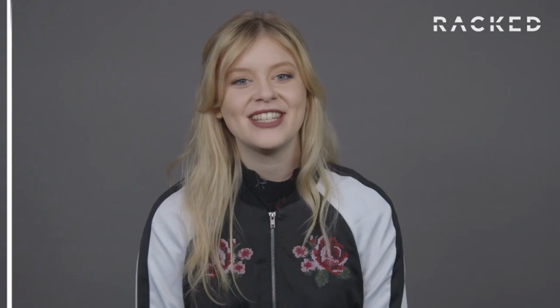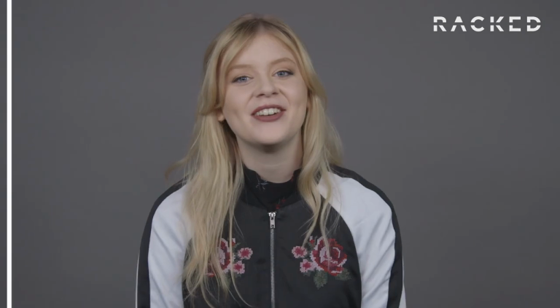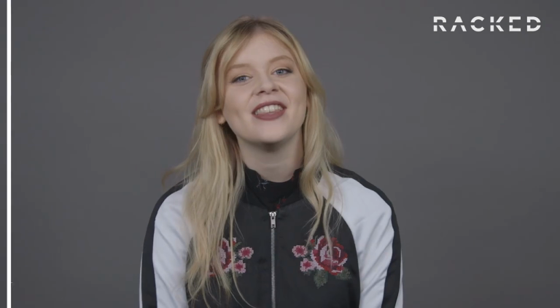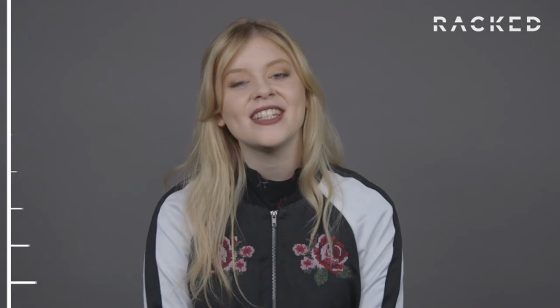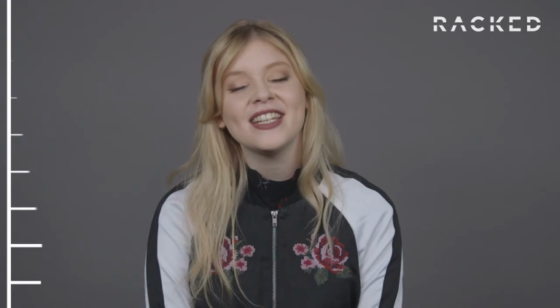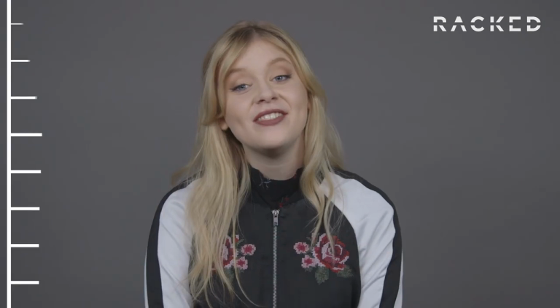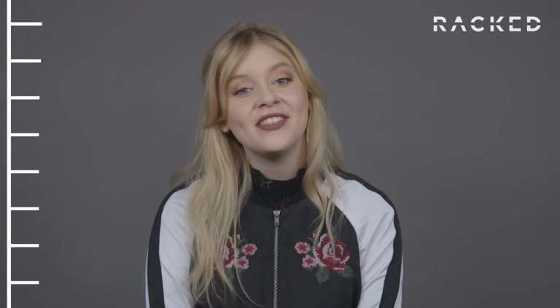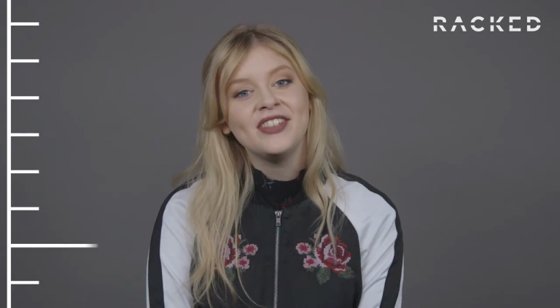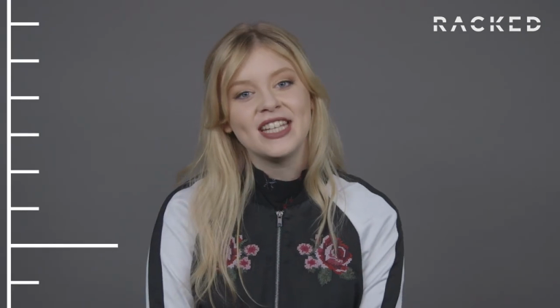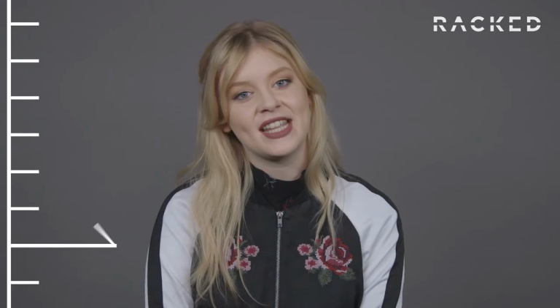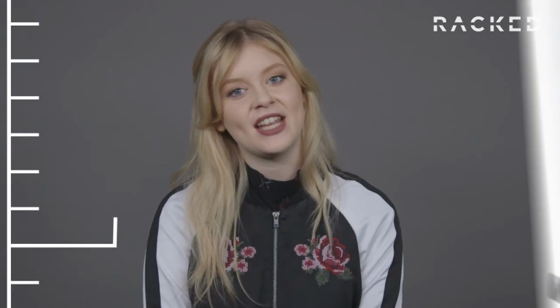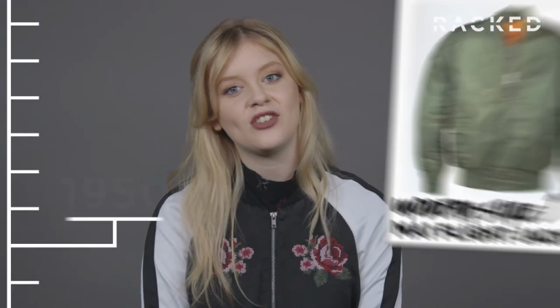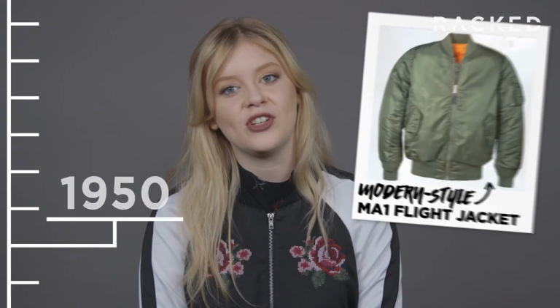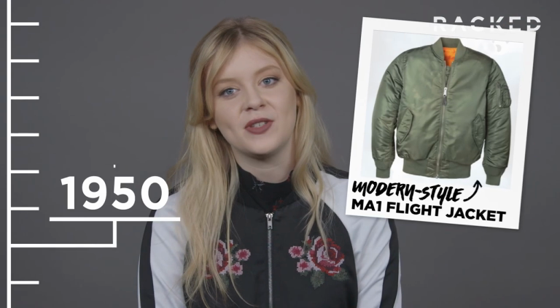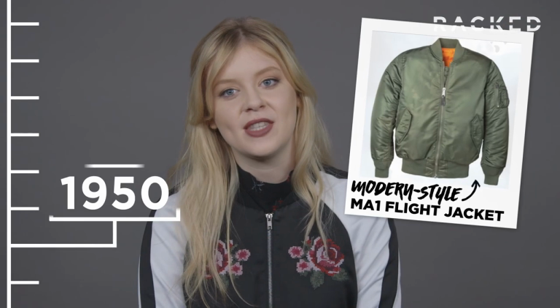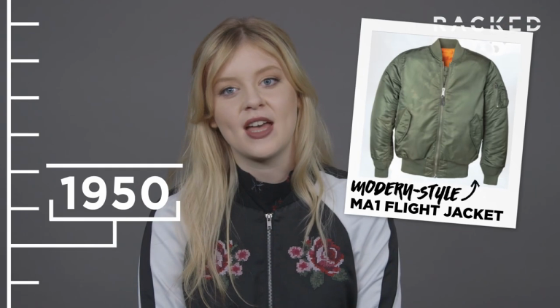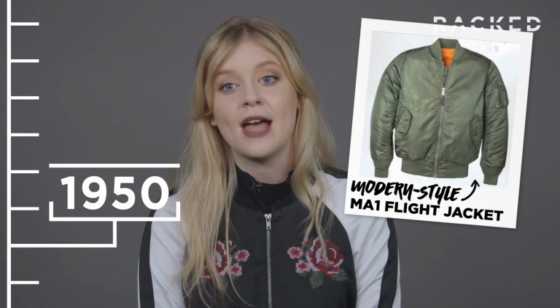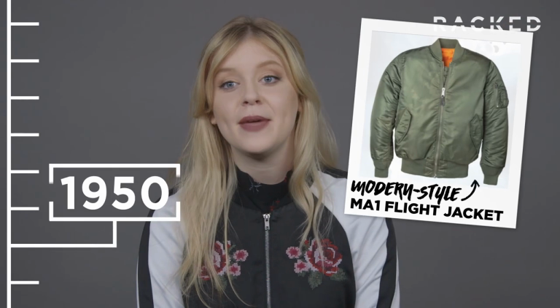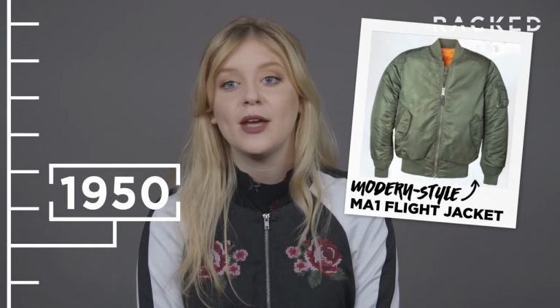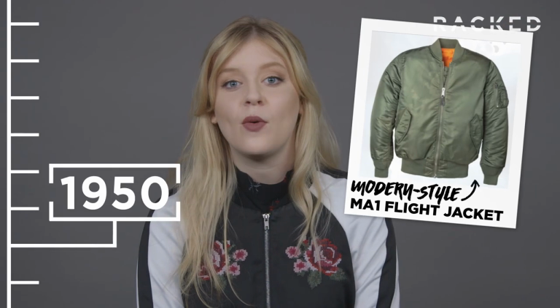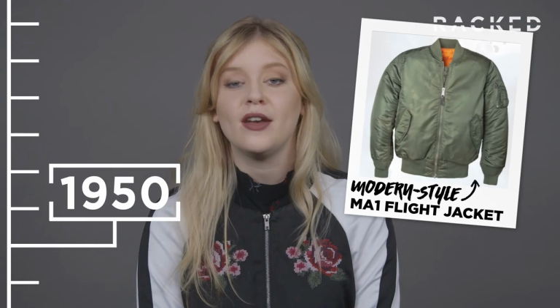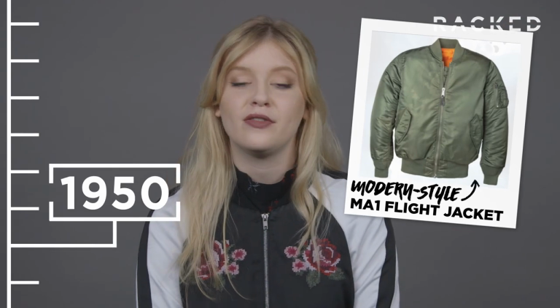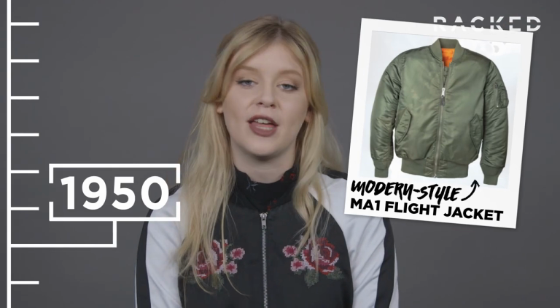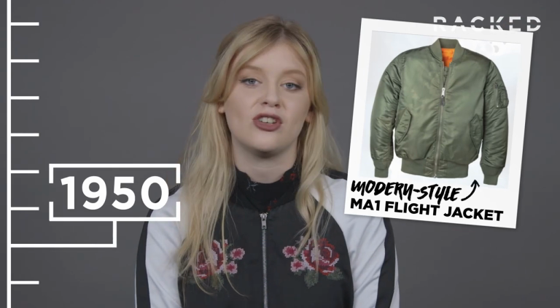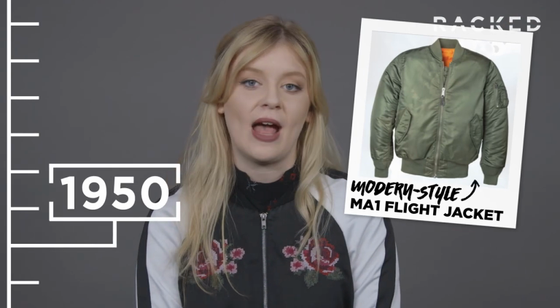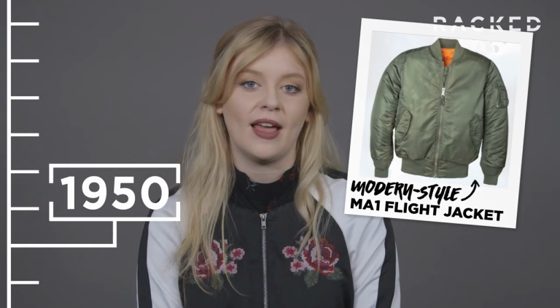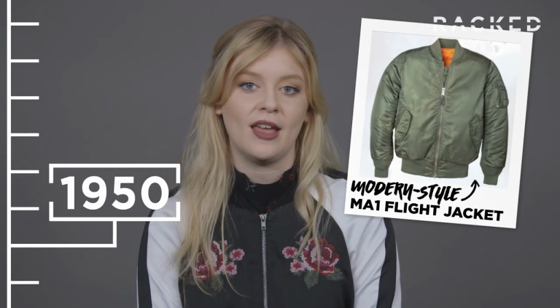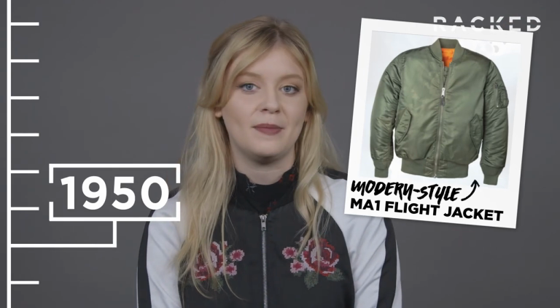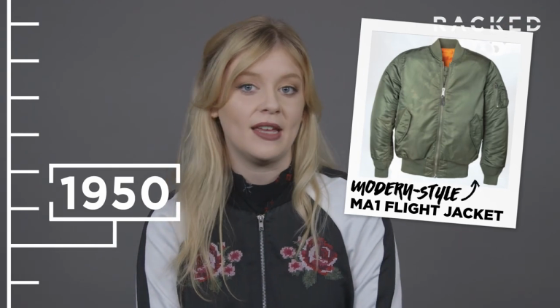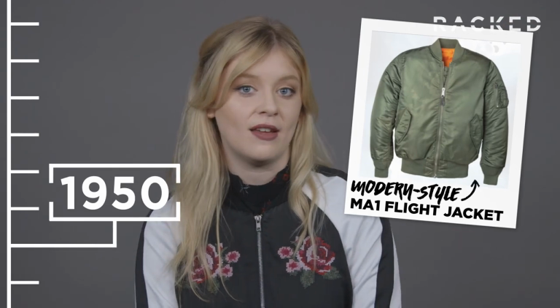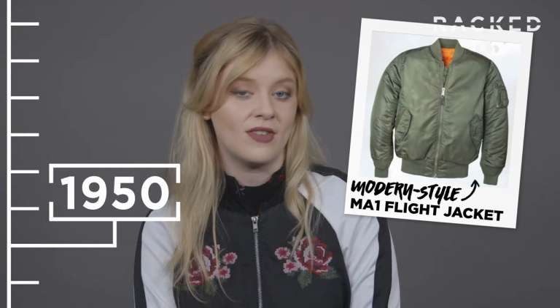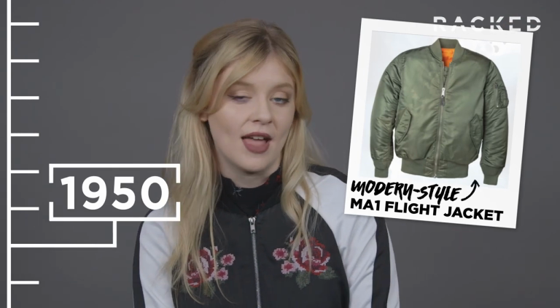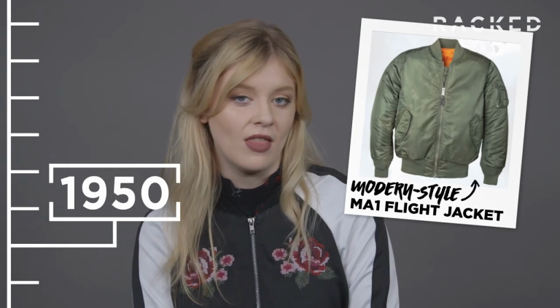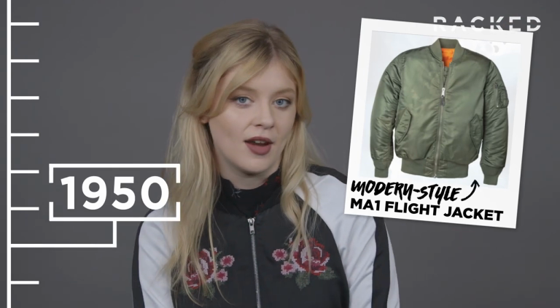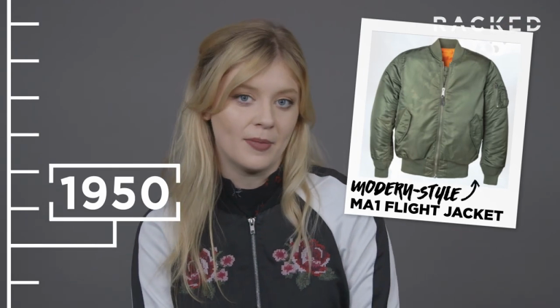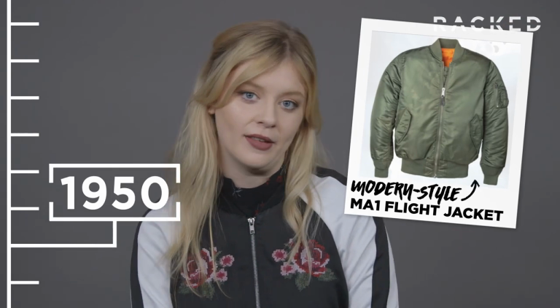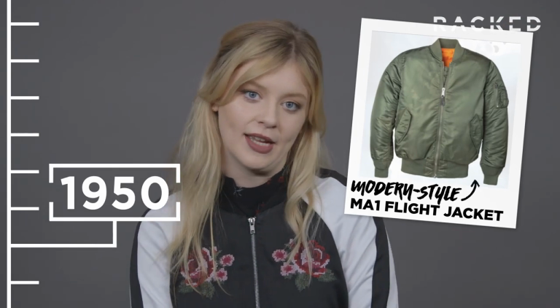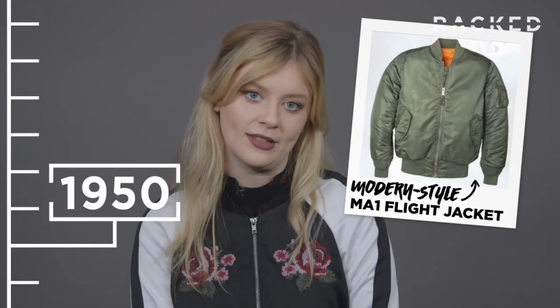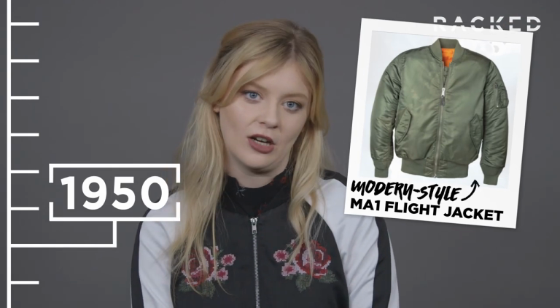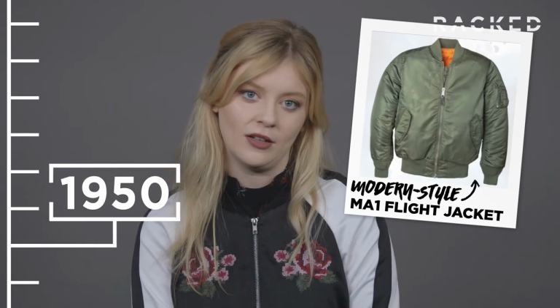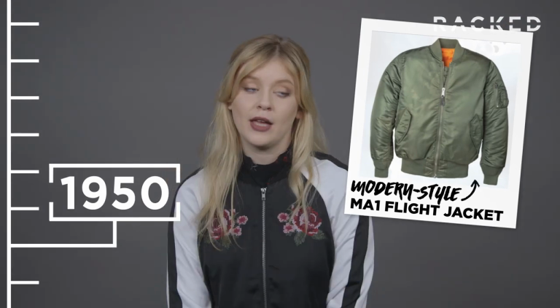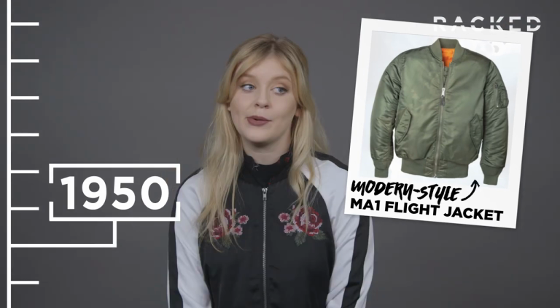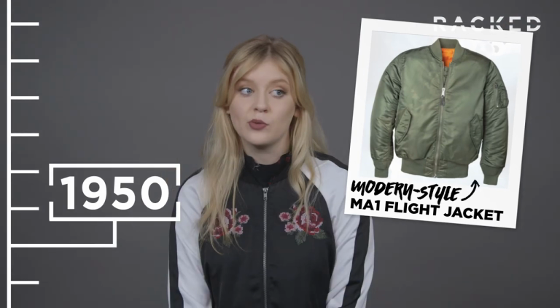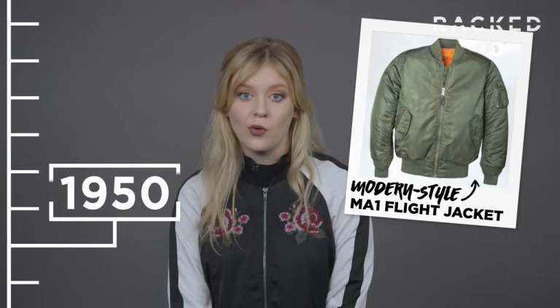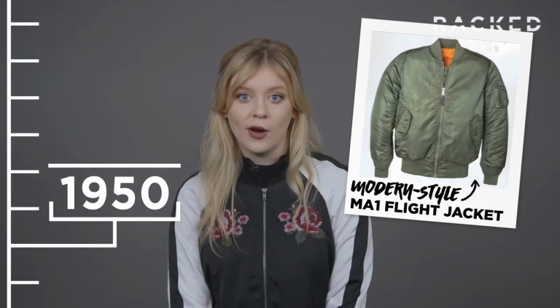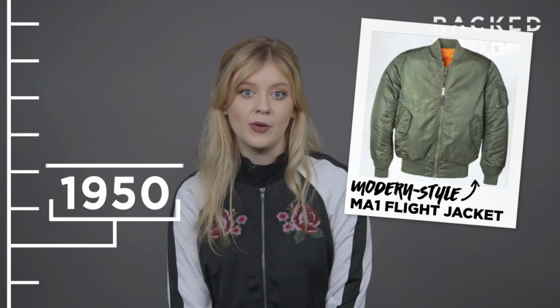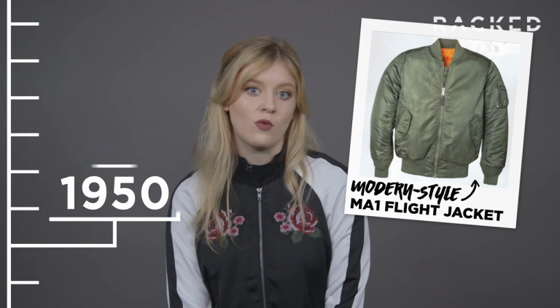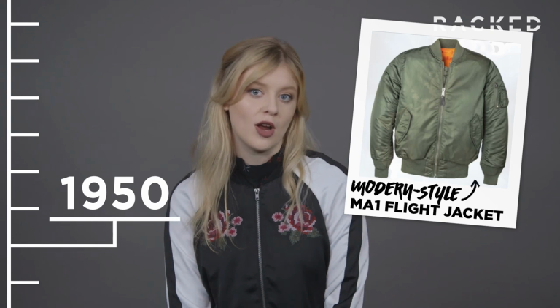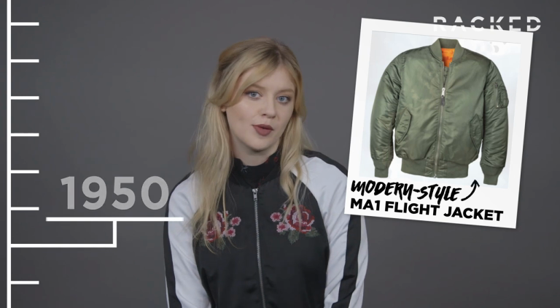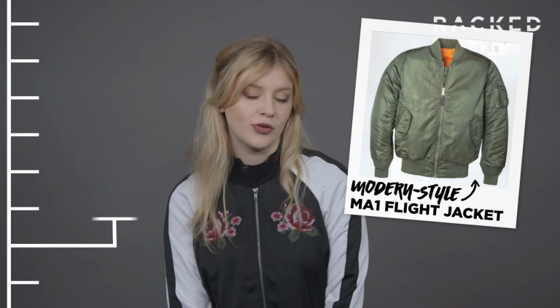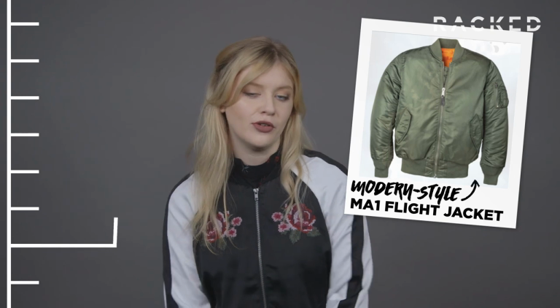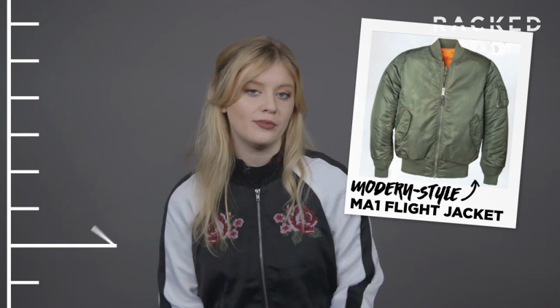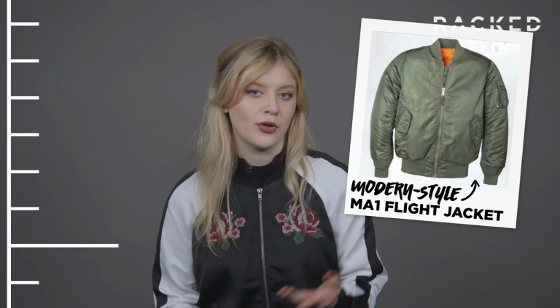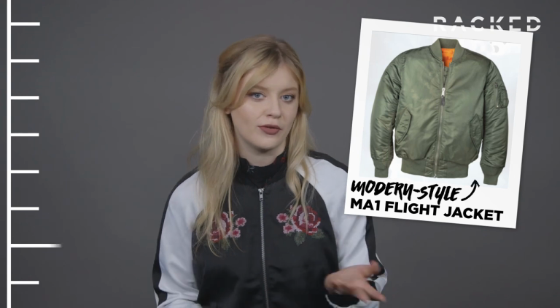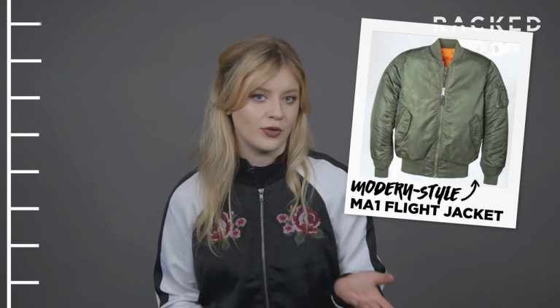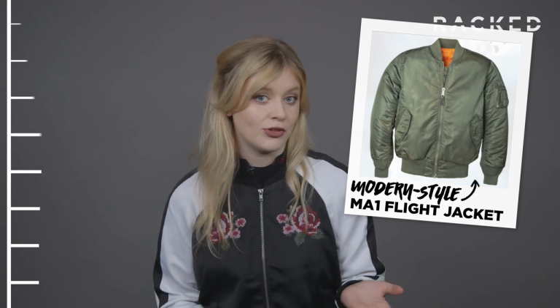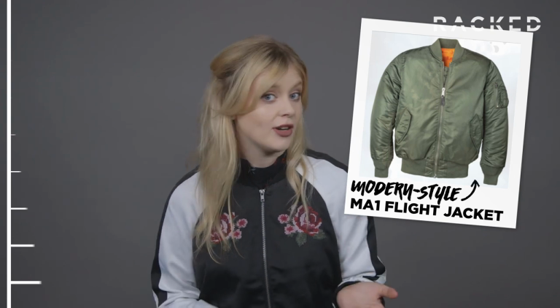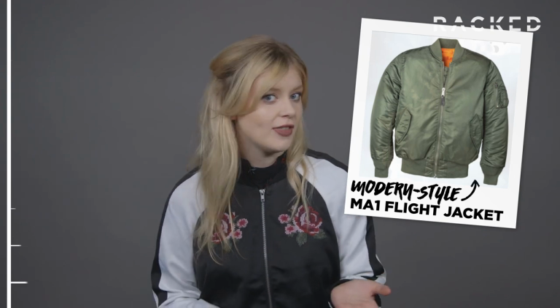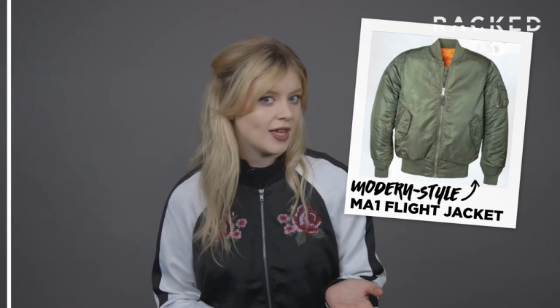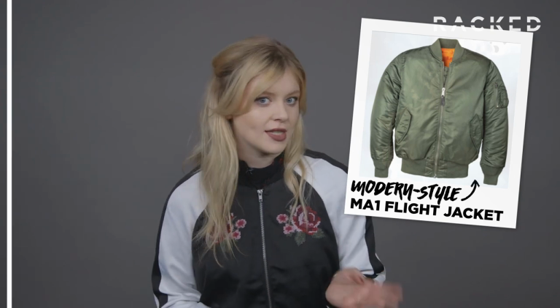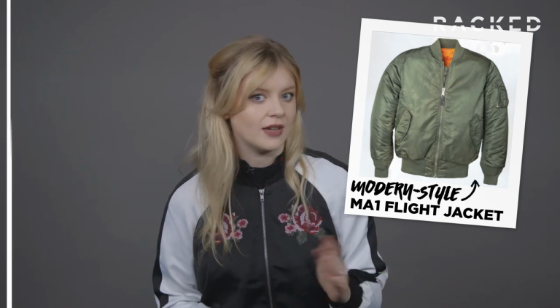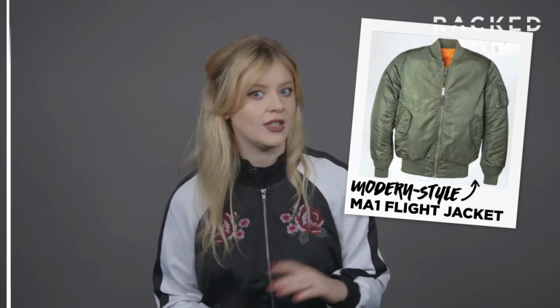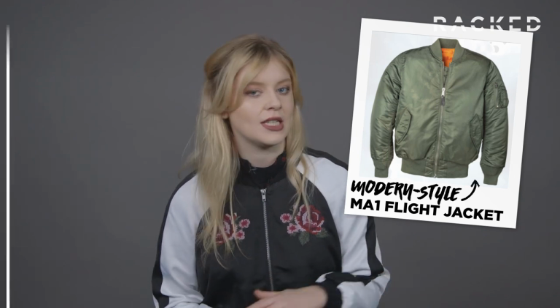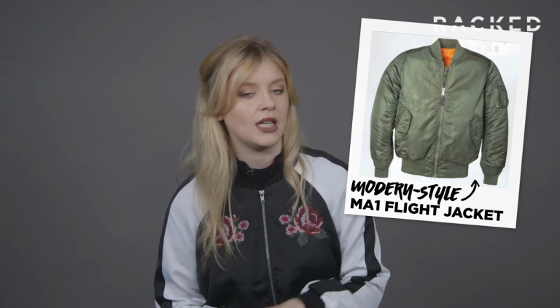So in the 1950s, they introduced the MA-1 flight jacket, made of nylon and polyester. It was warm and waterproof, both of which are good things, obviously.